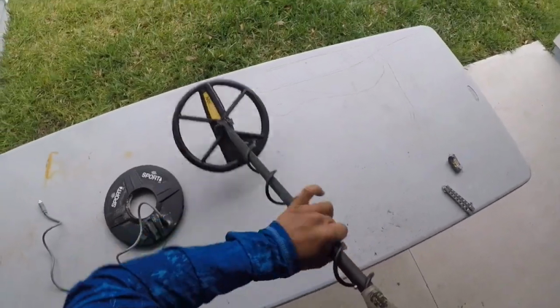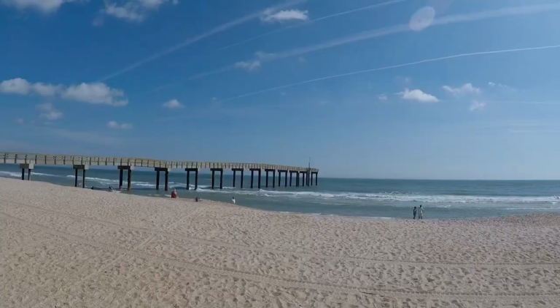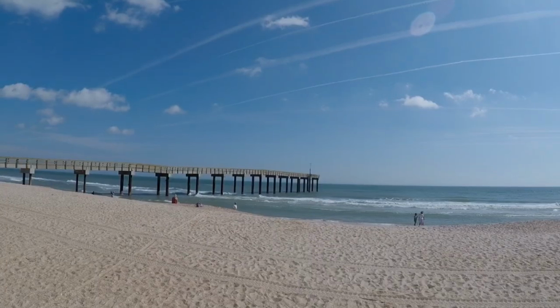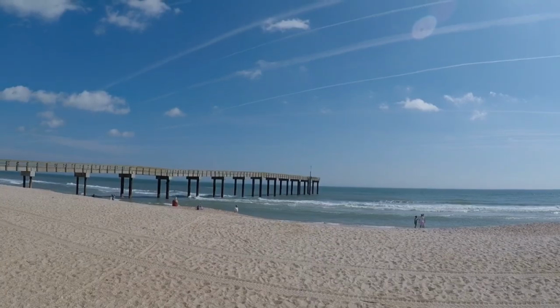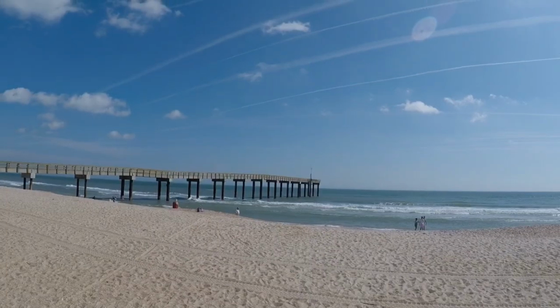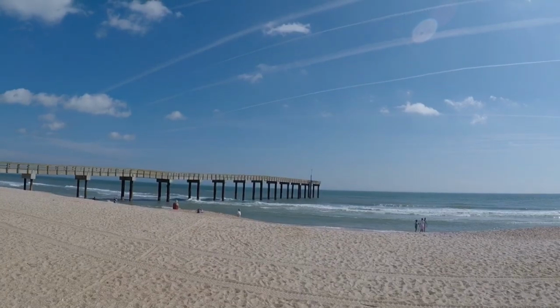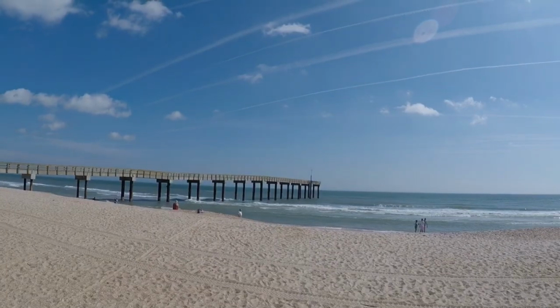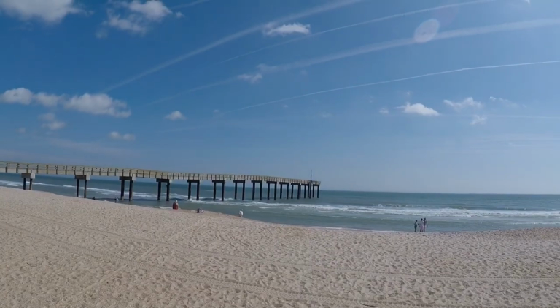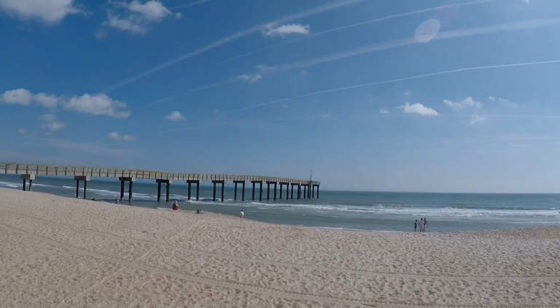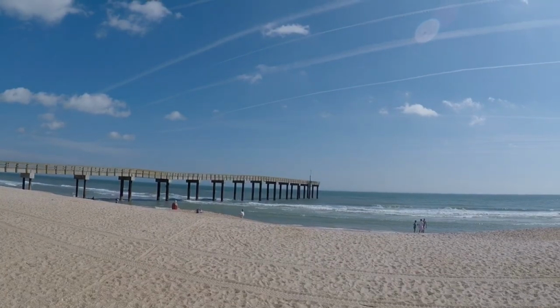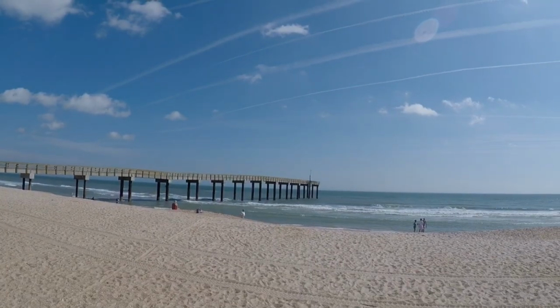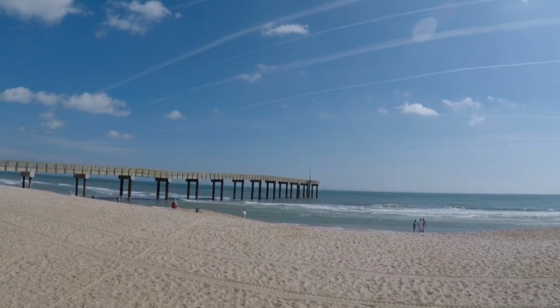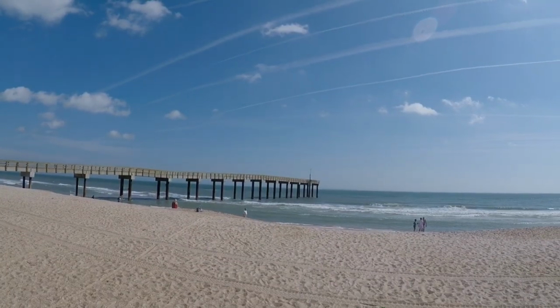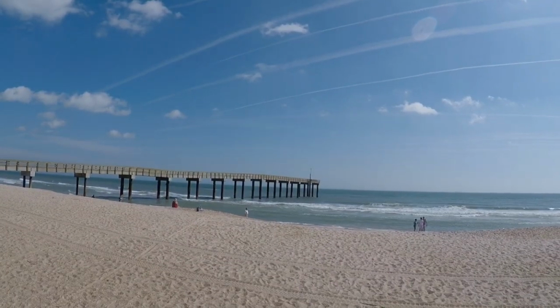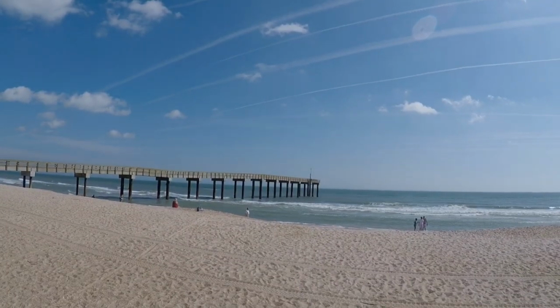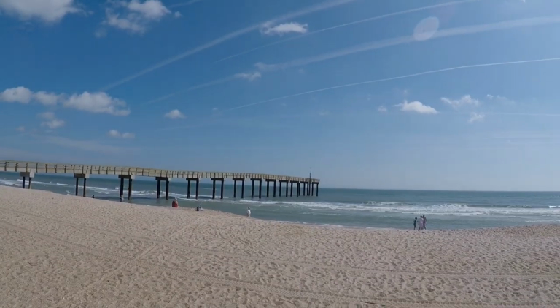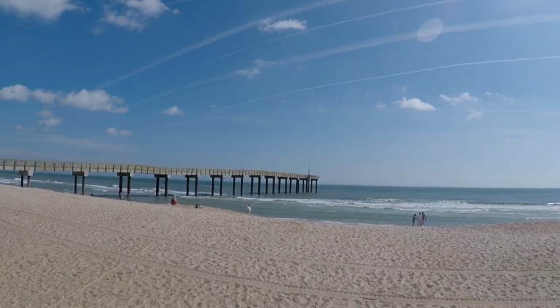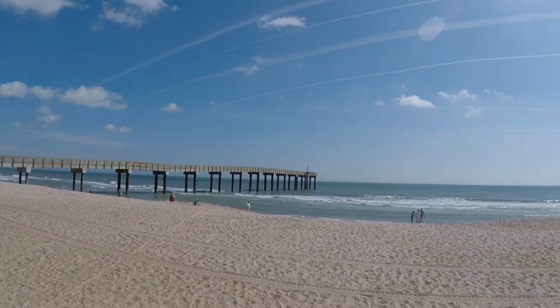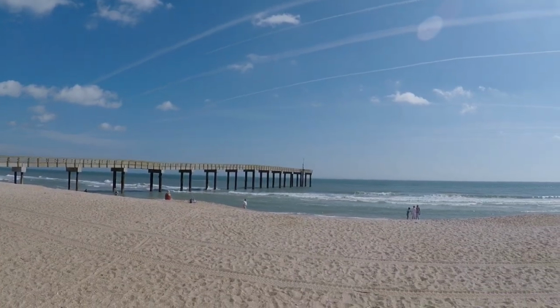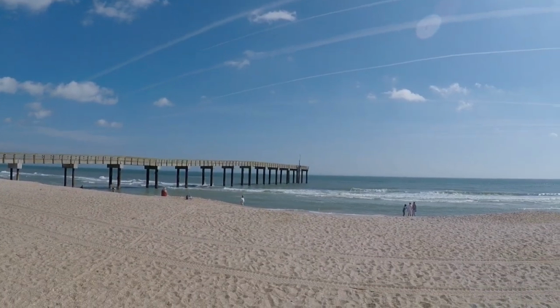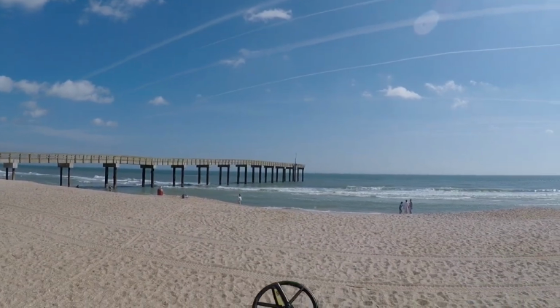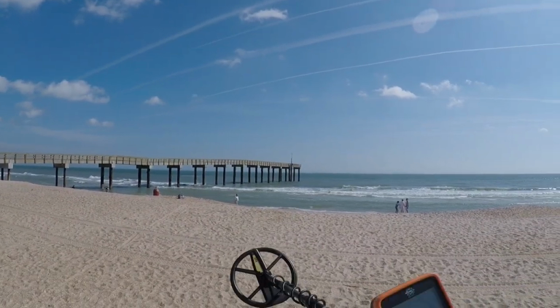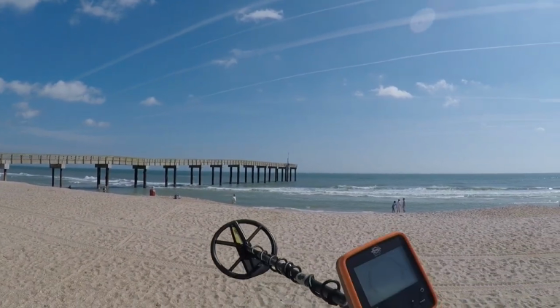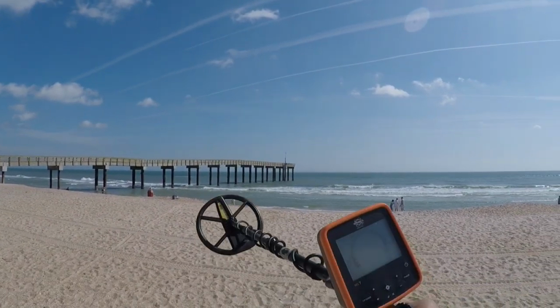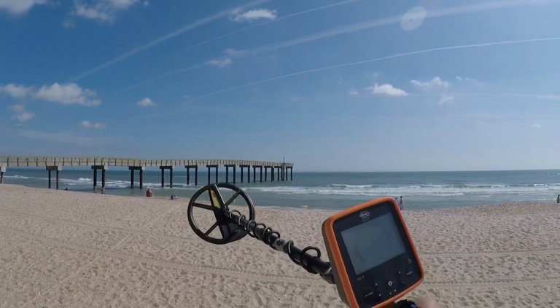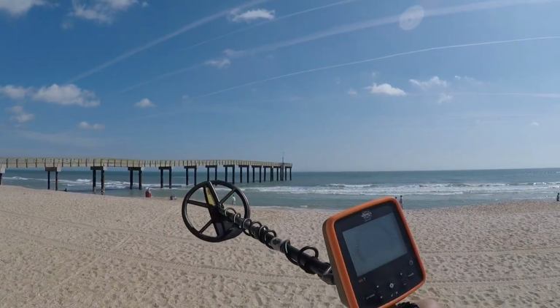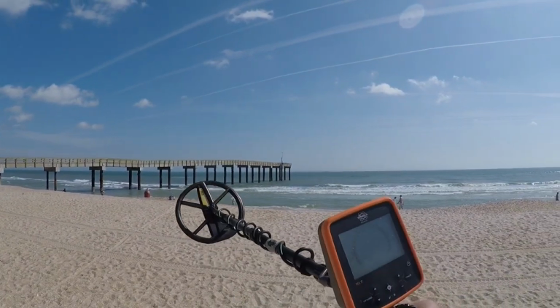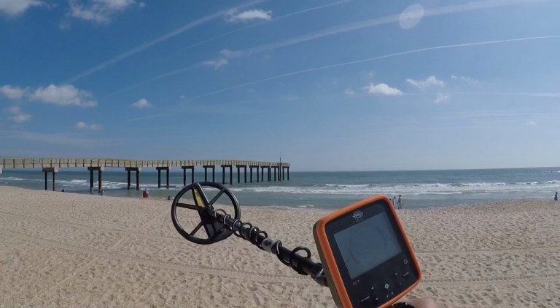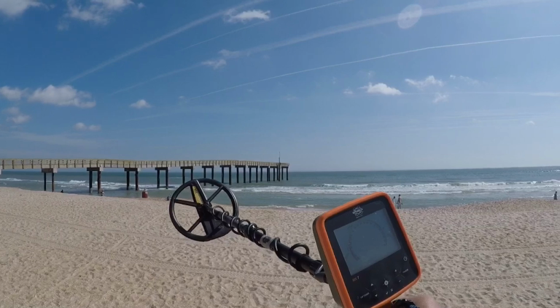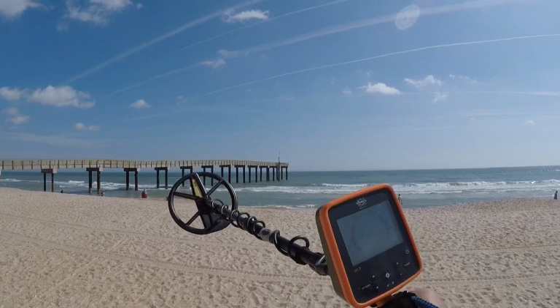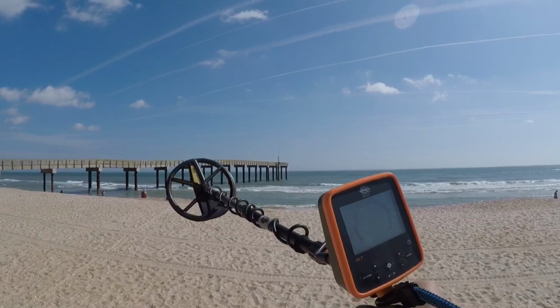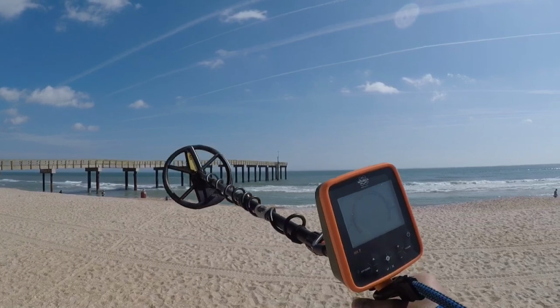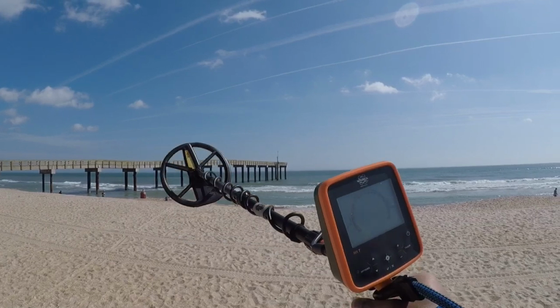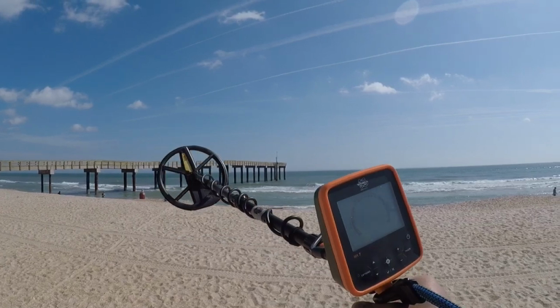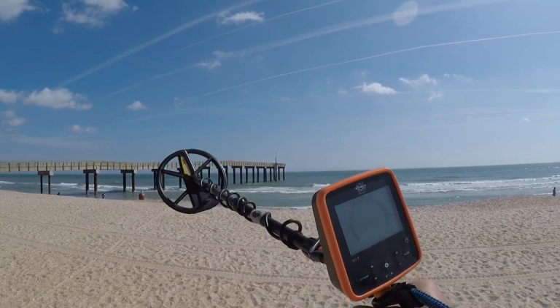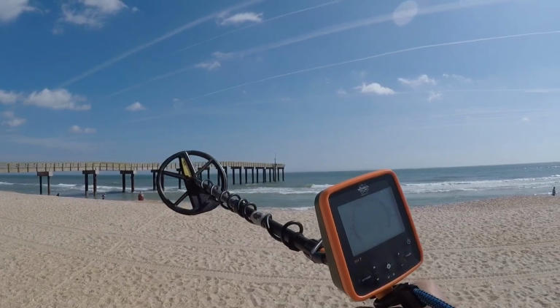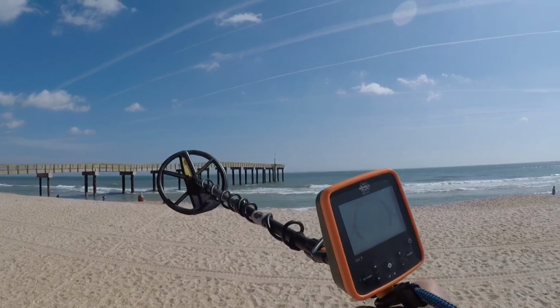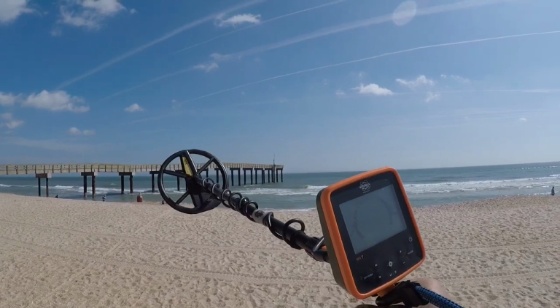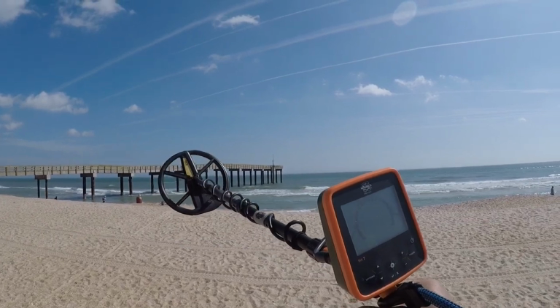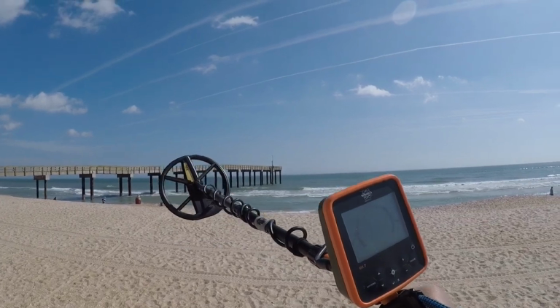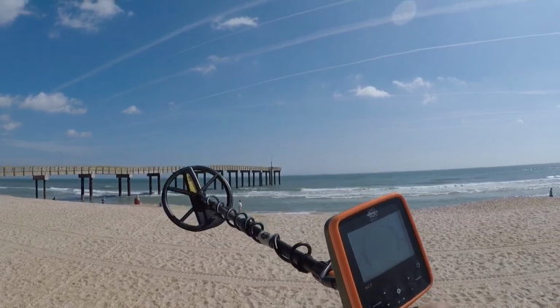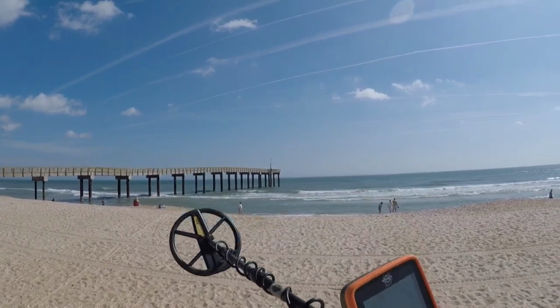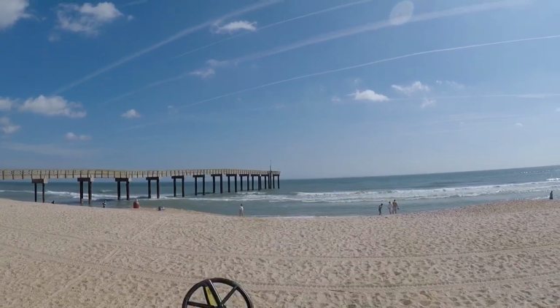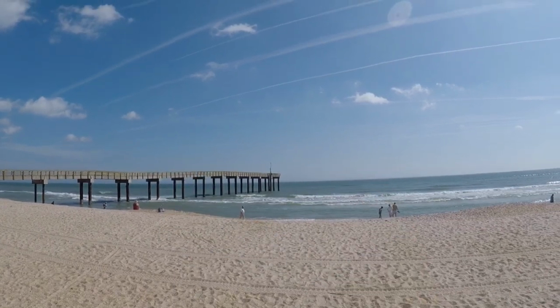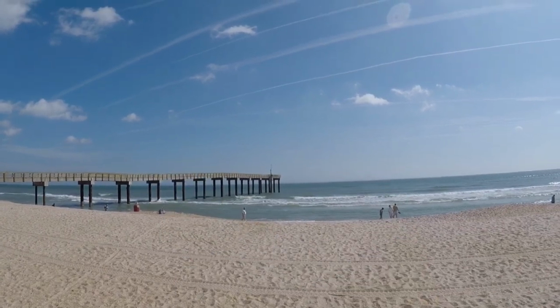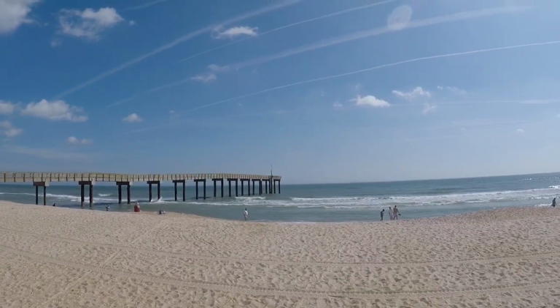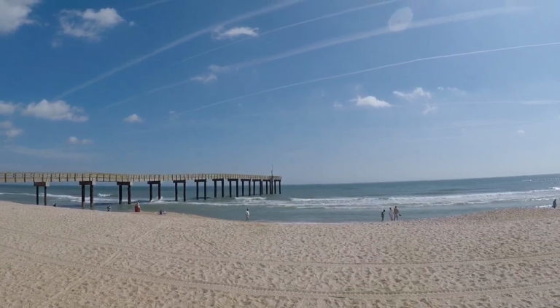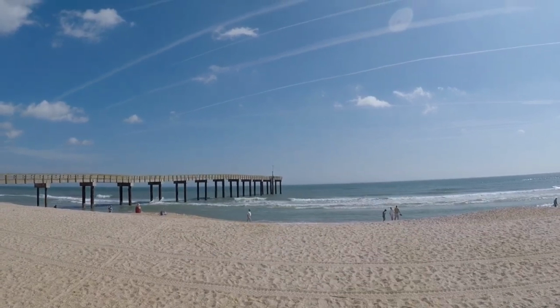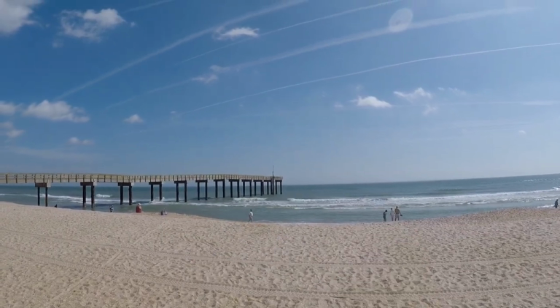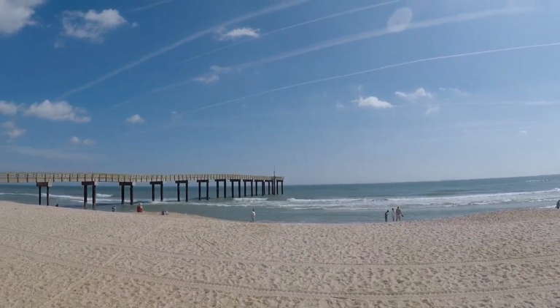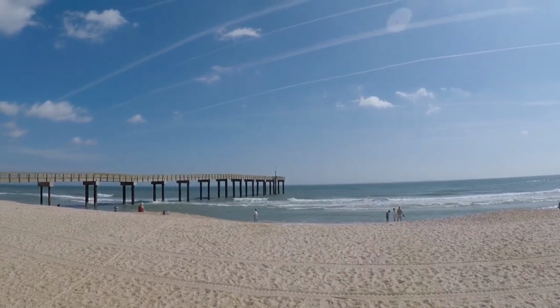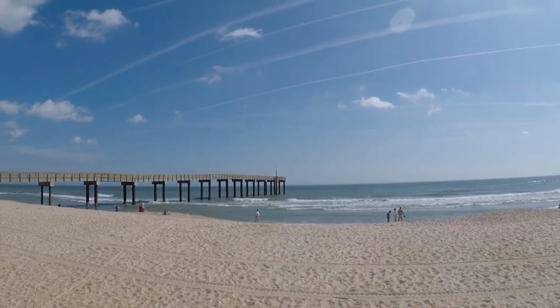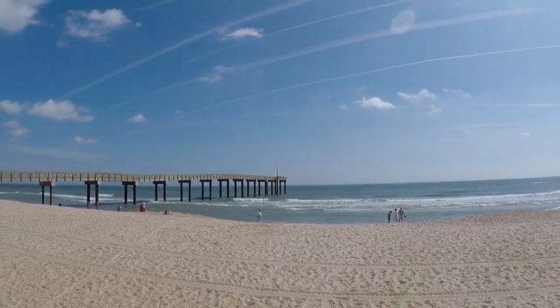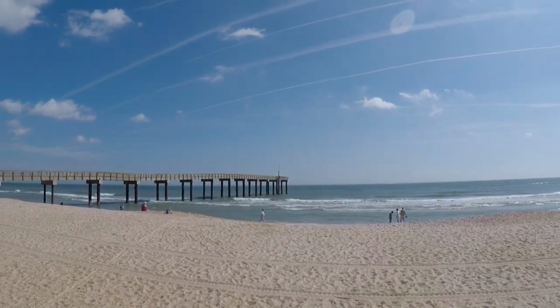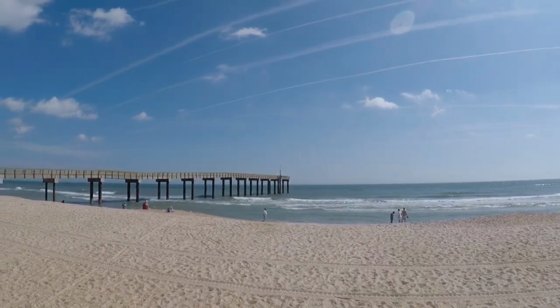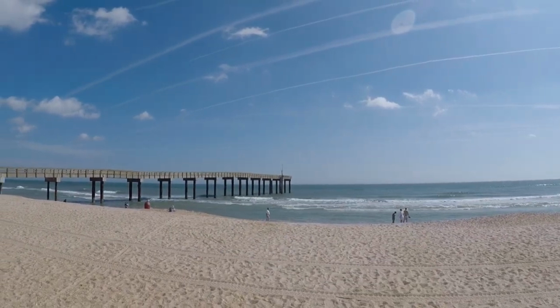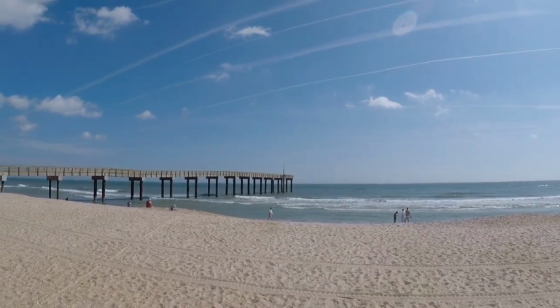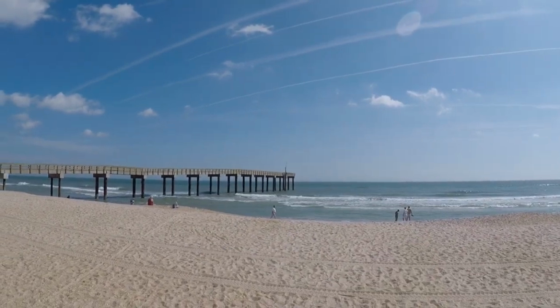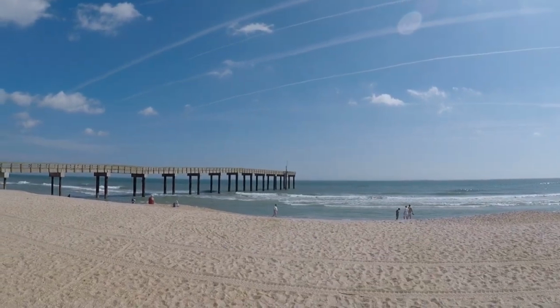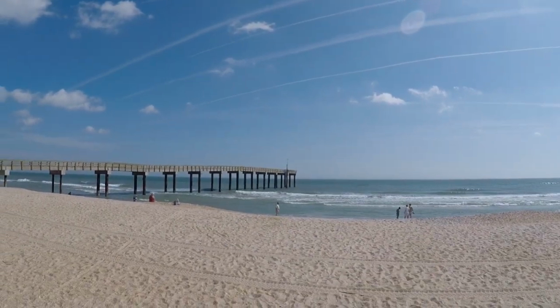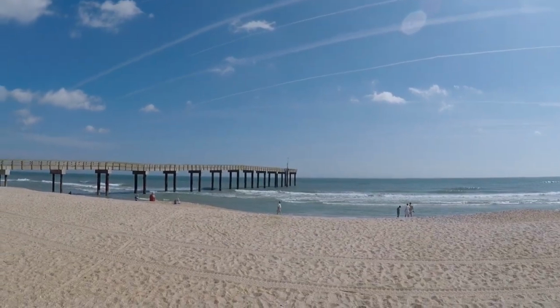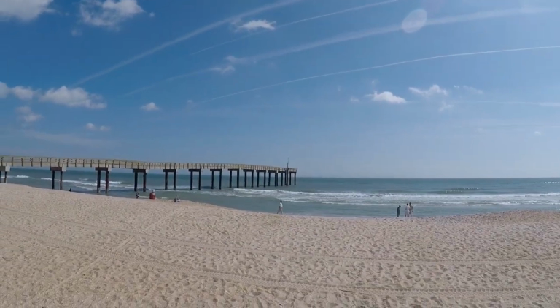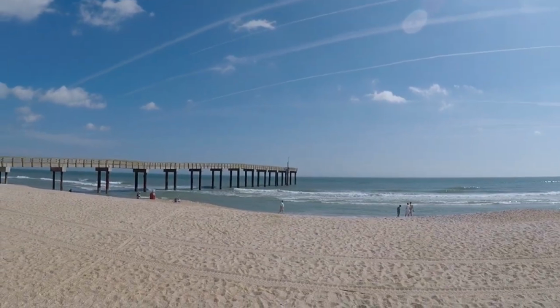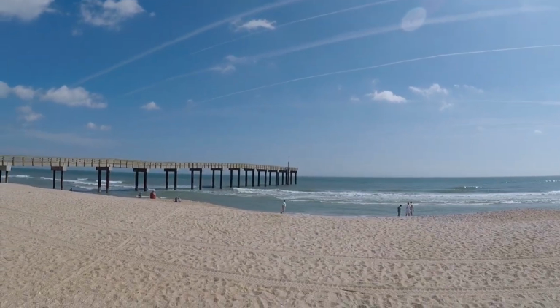Jay here. I'm at the beach. I have the MX-7. We're set to beach mode, sensitivity of 8. Let's get all the goodies.